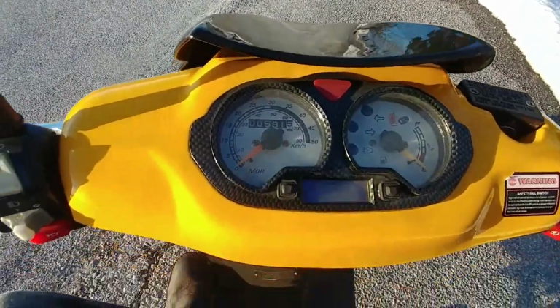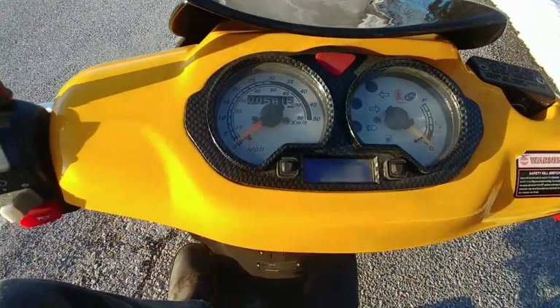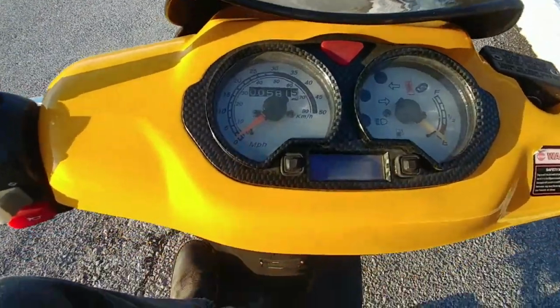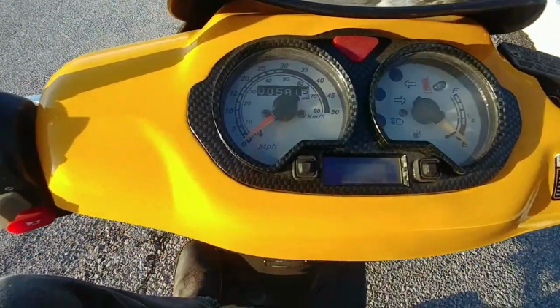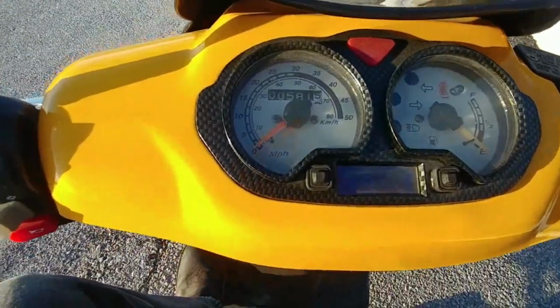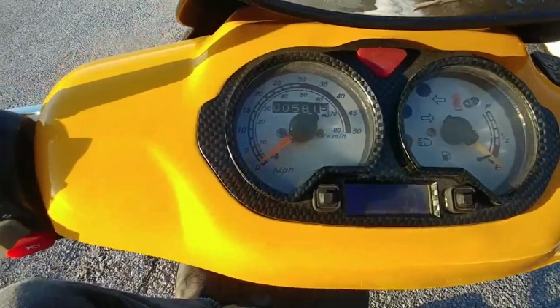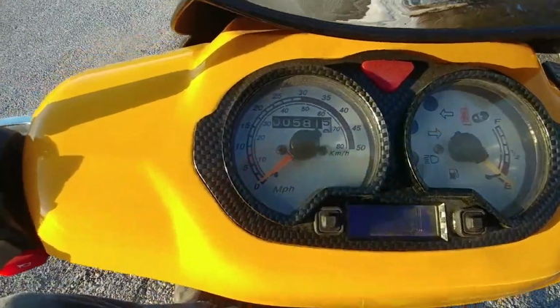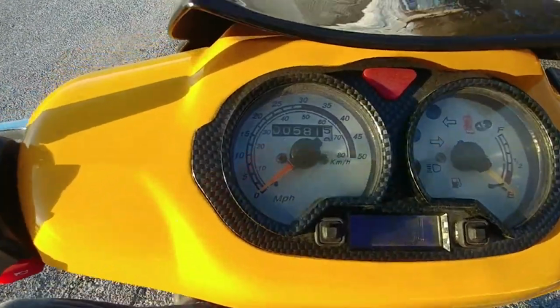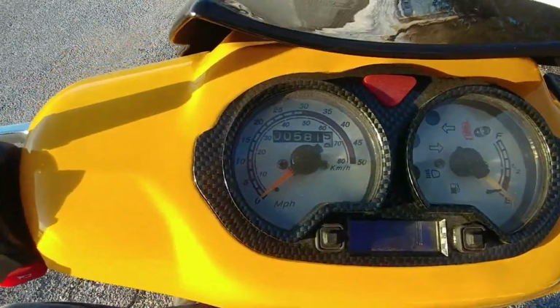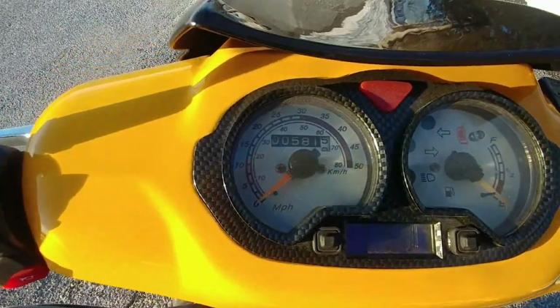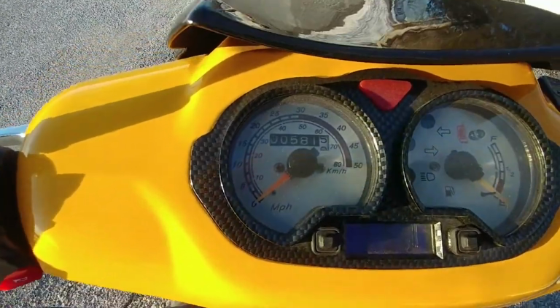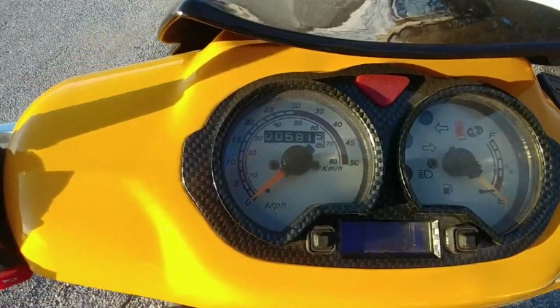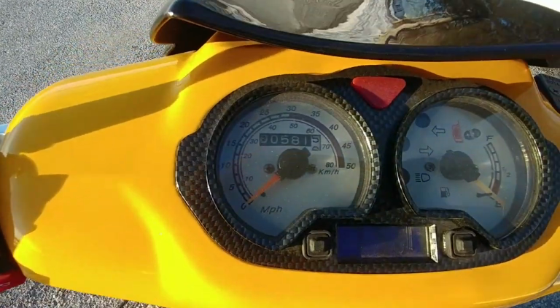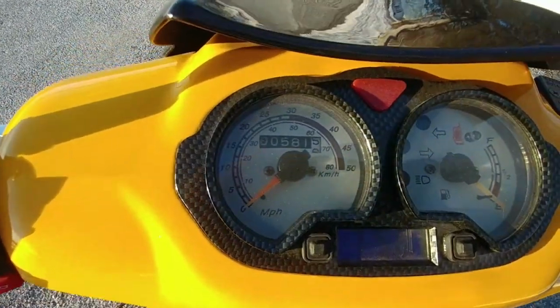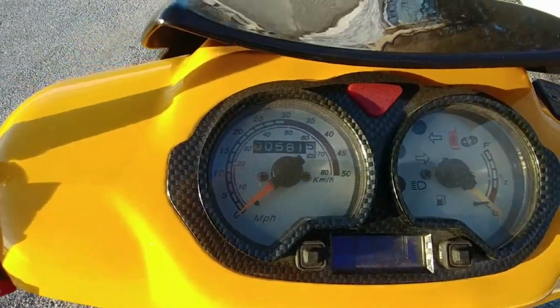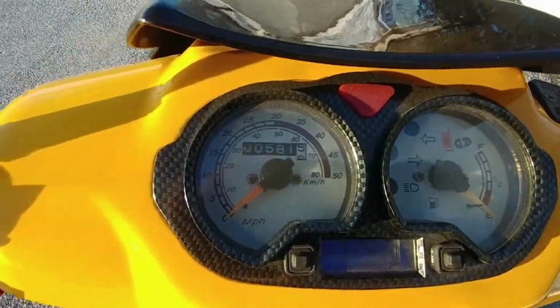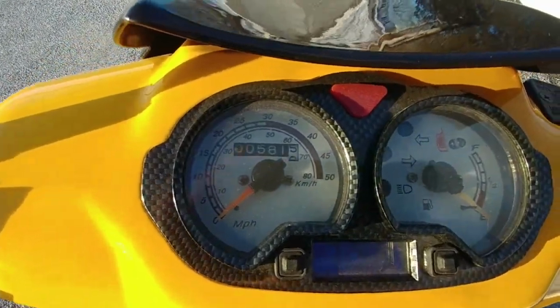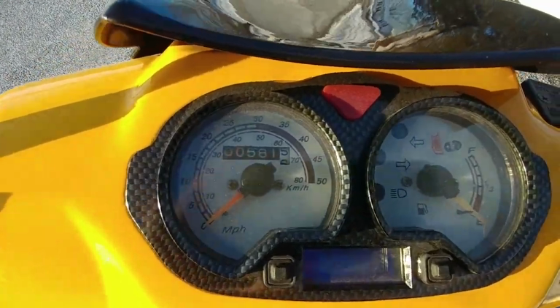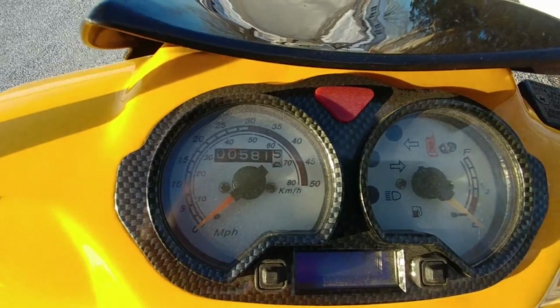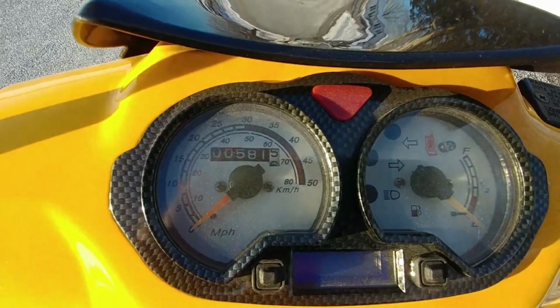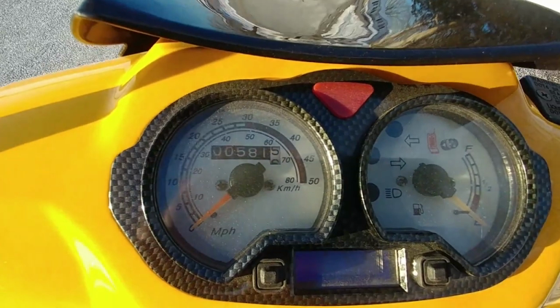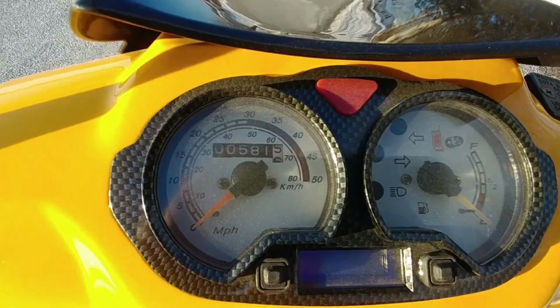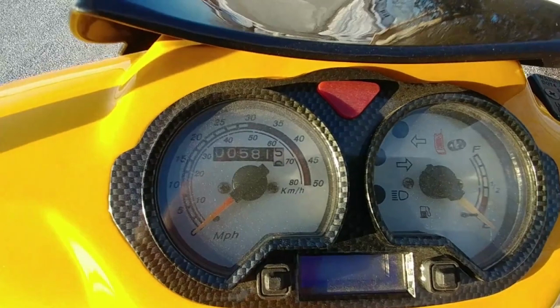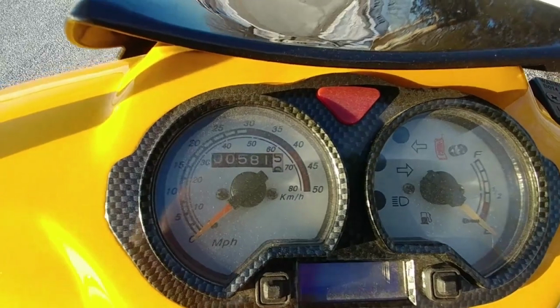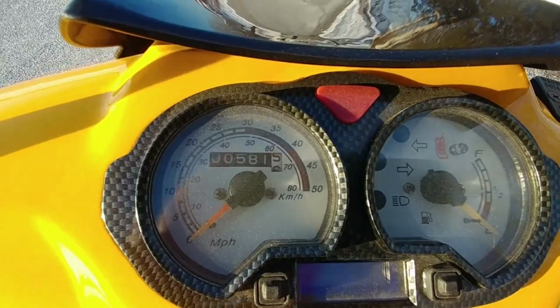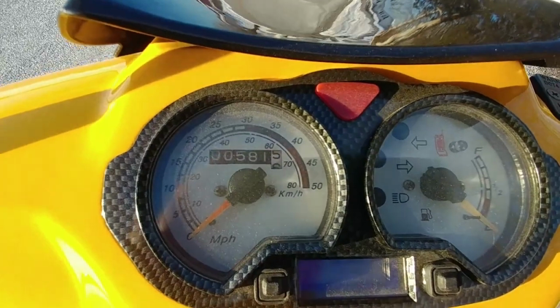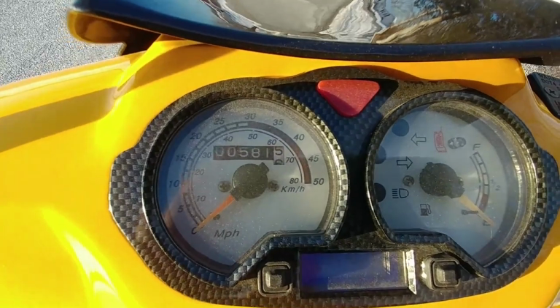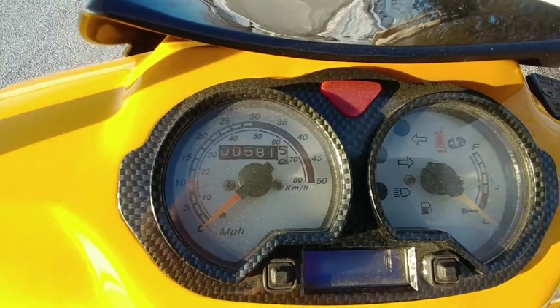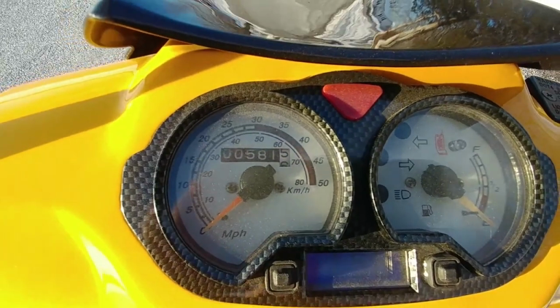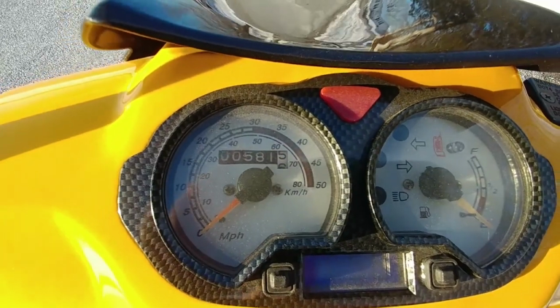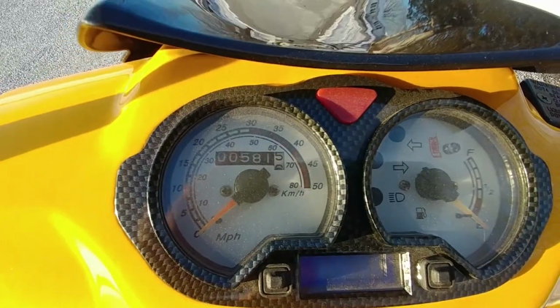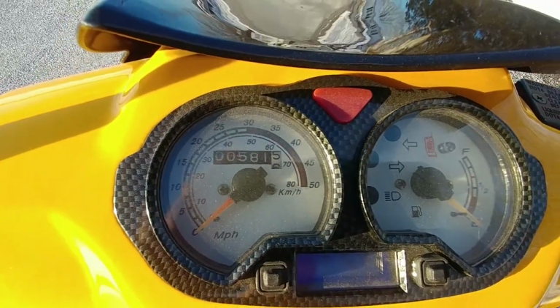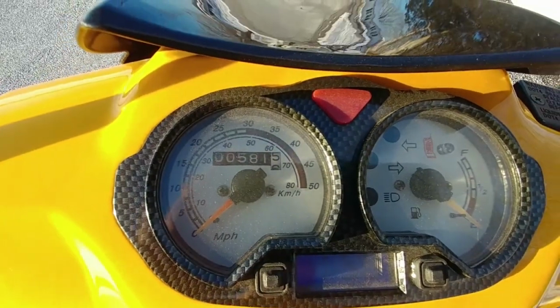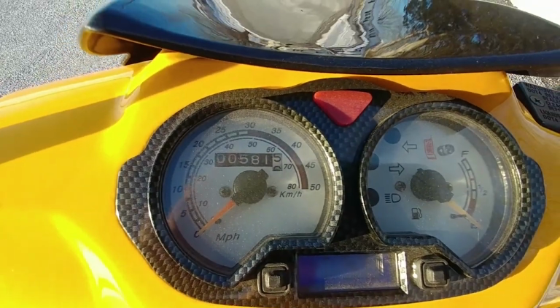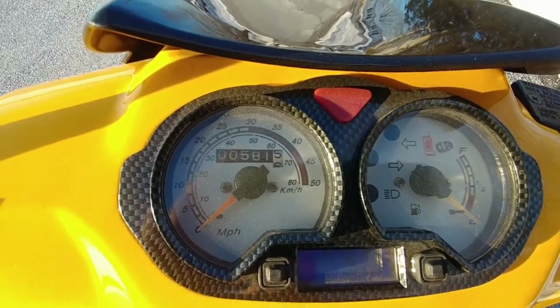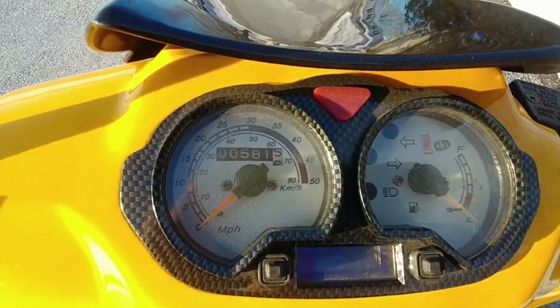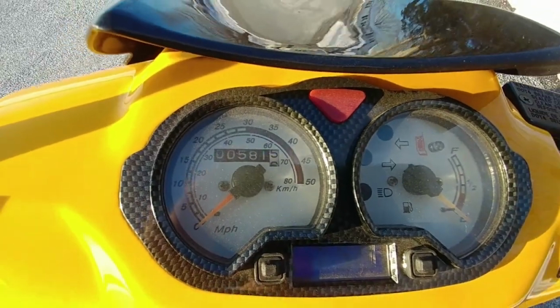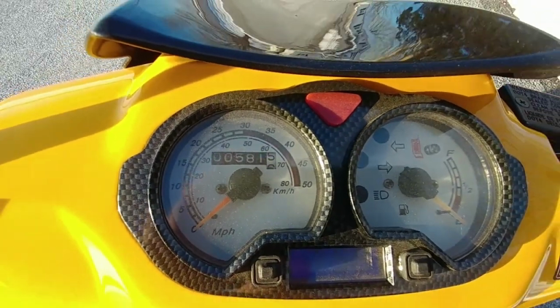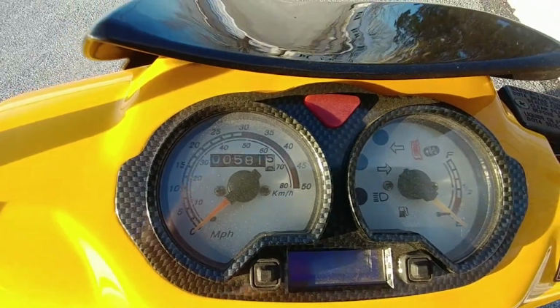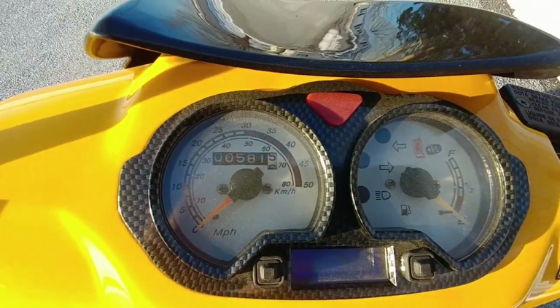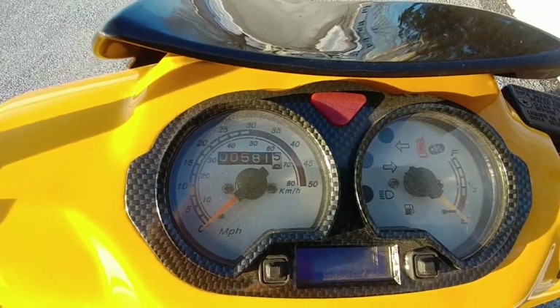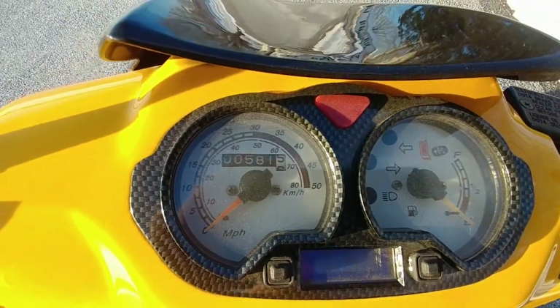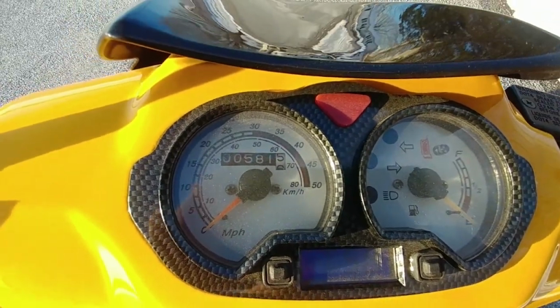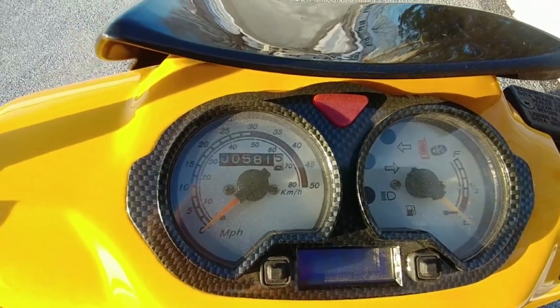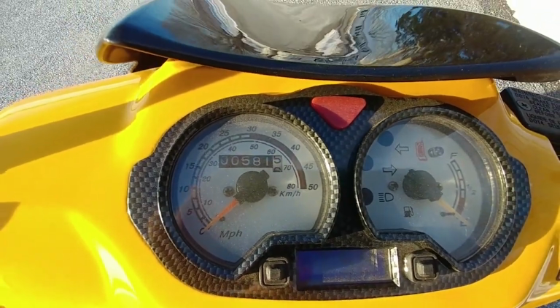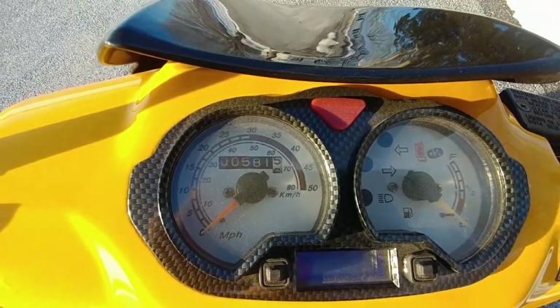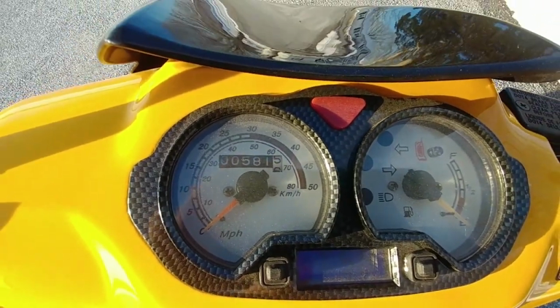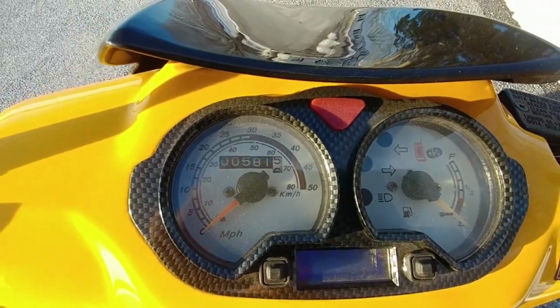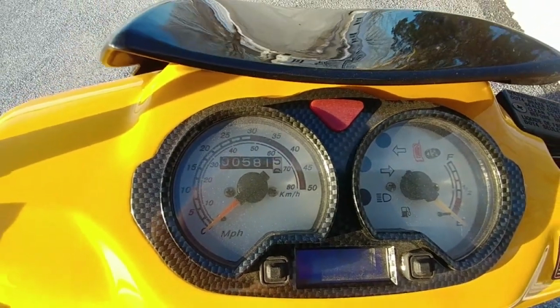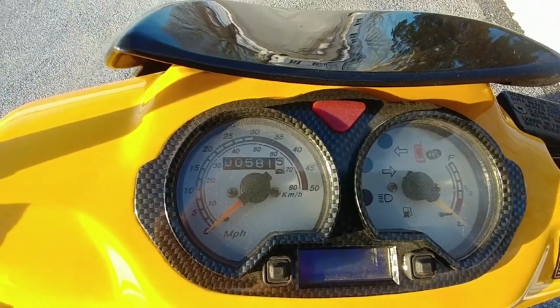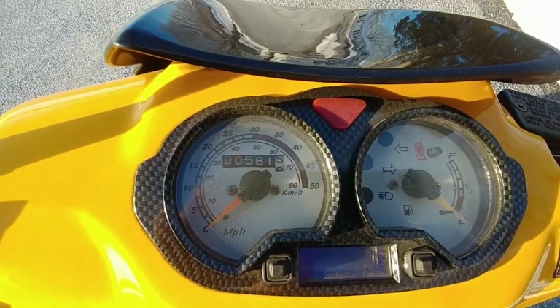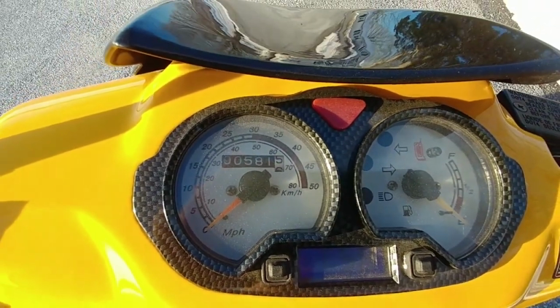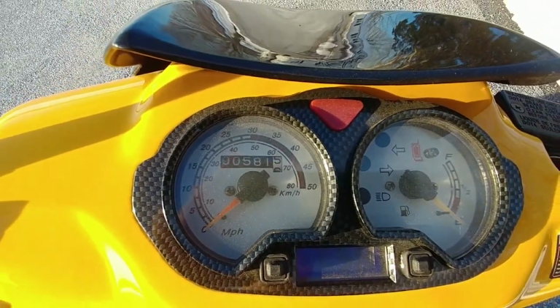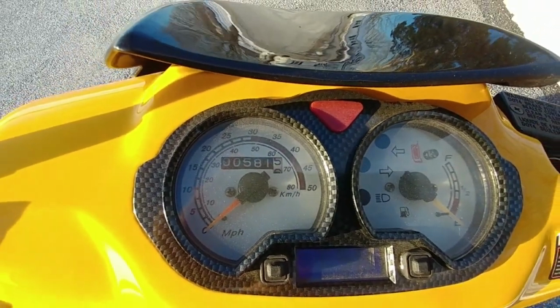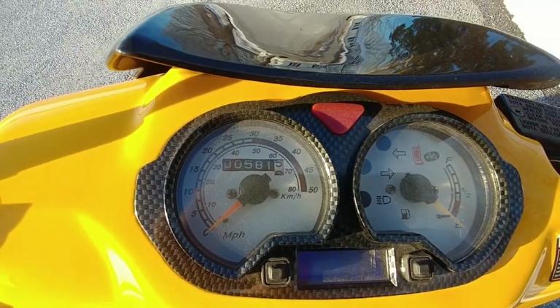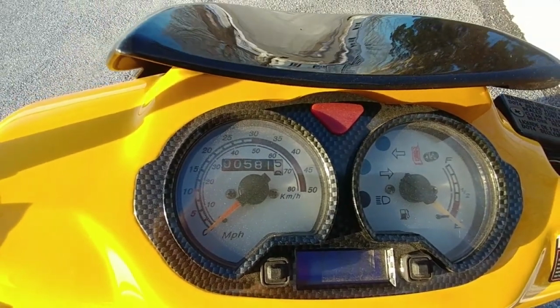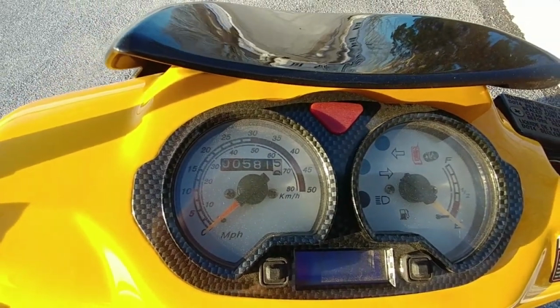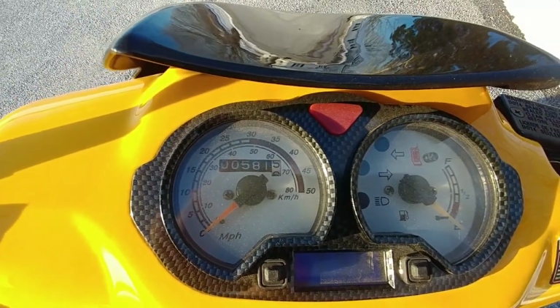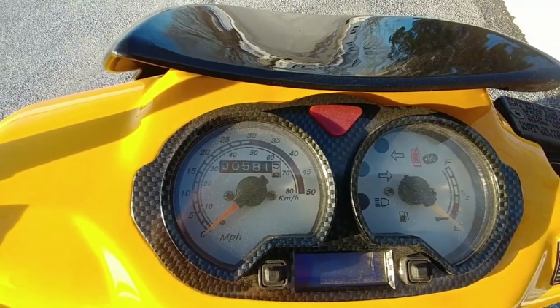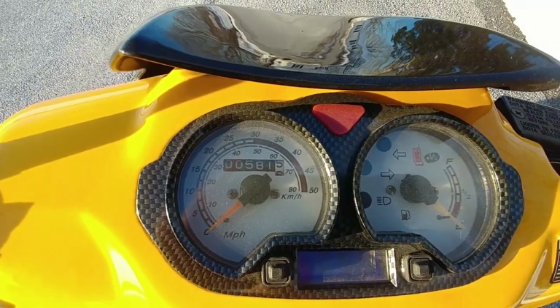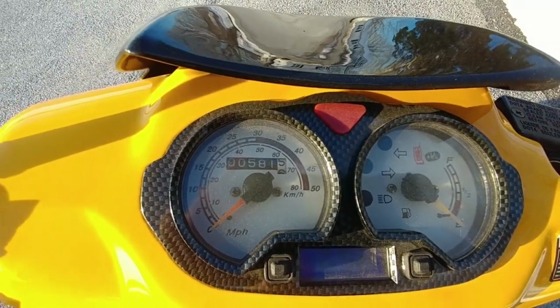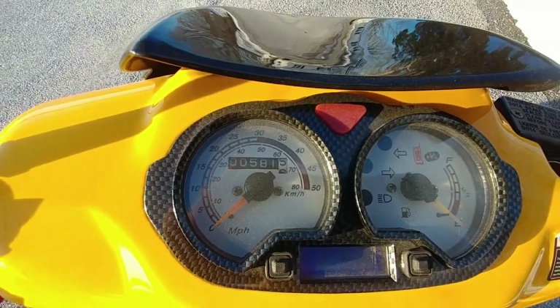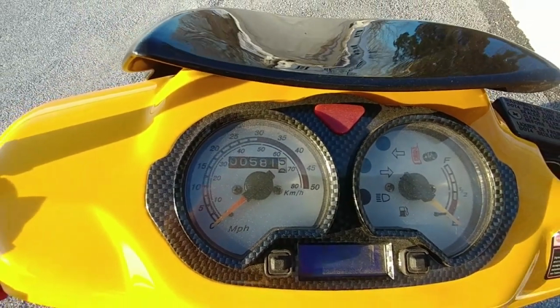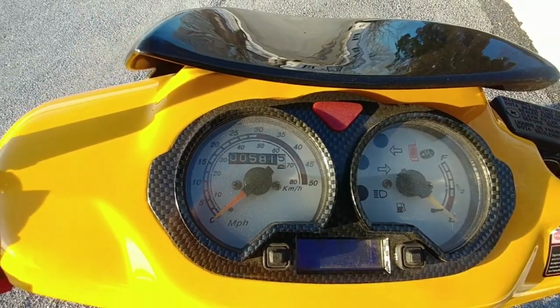The speedometer is in both kilometers and miles per hour — the outside ring is going to be the miles per hour.